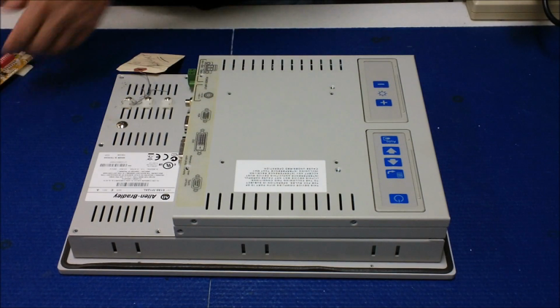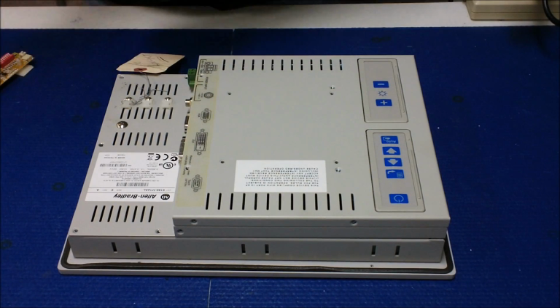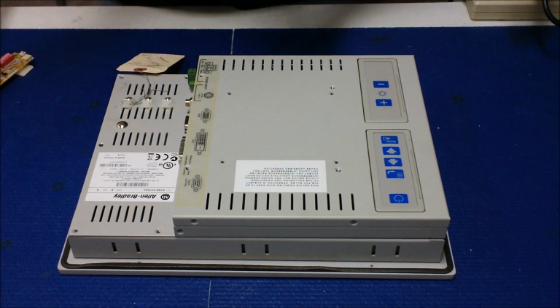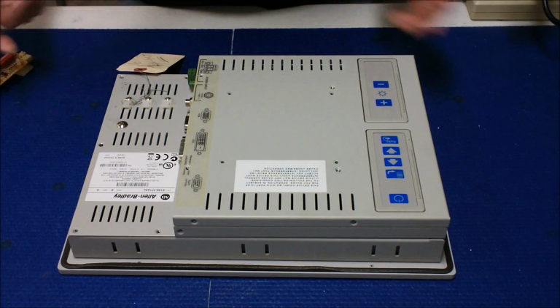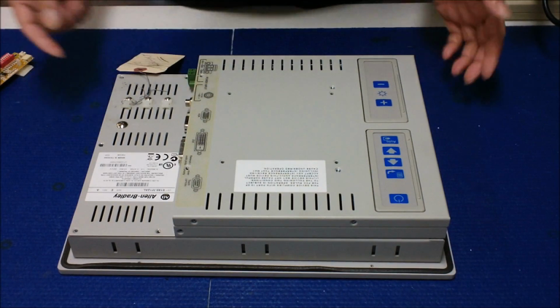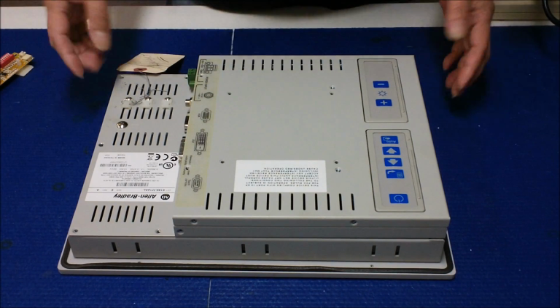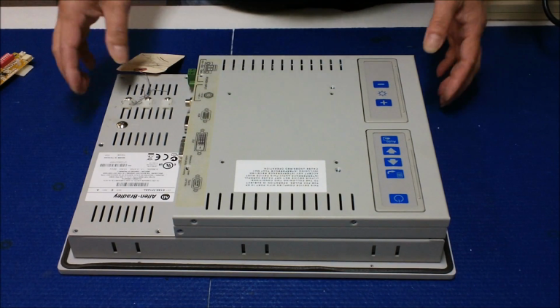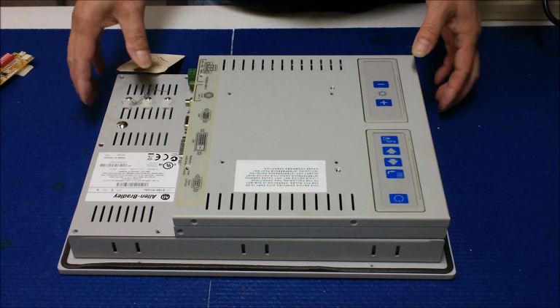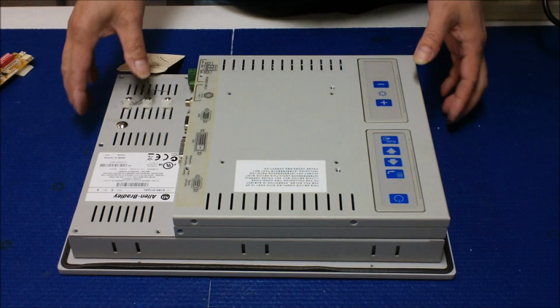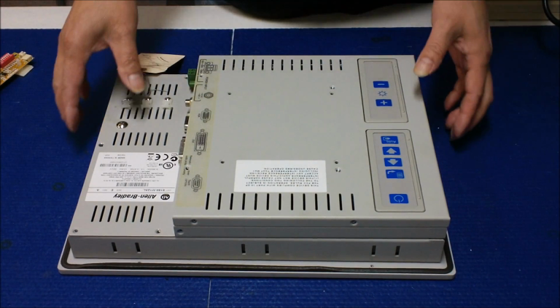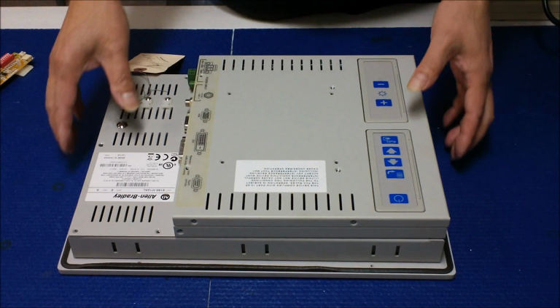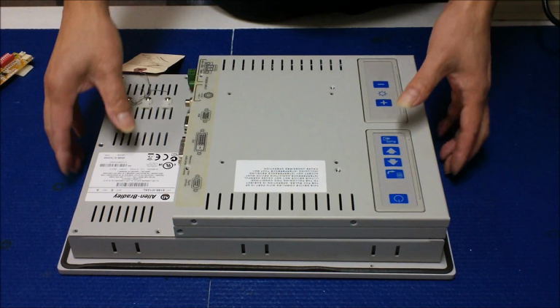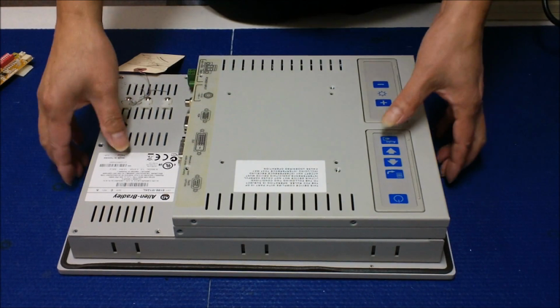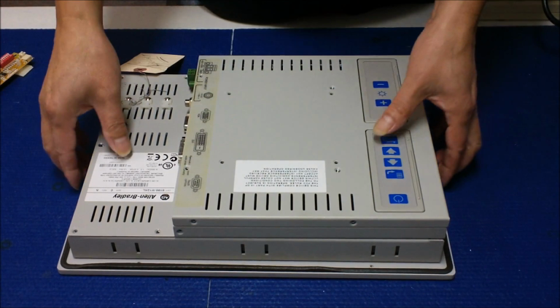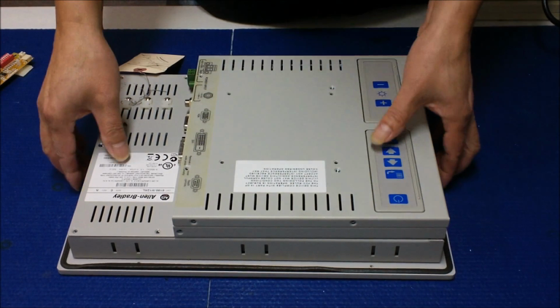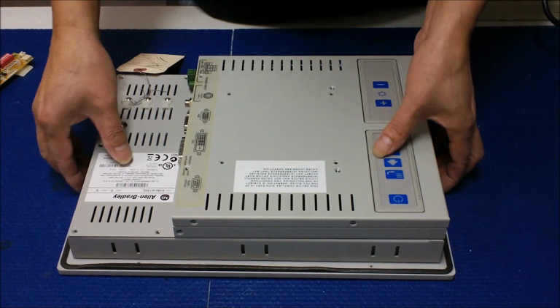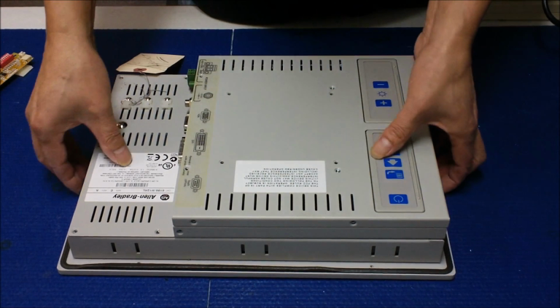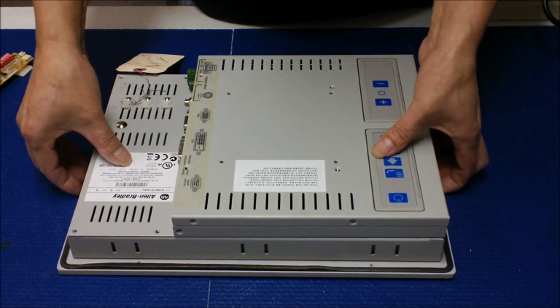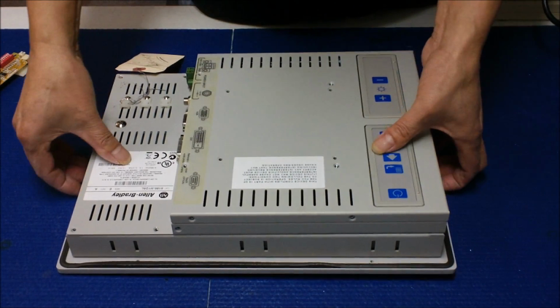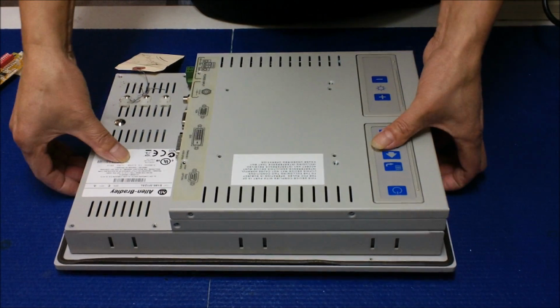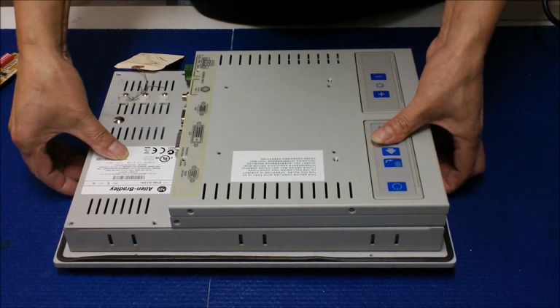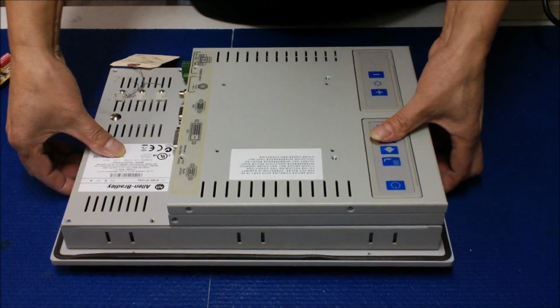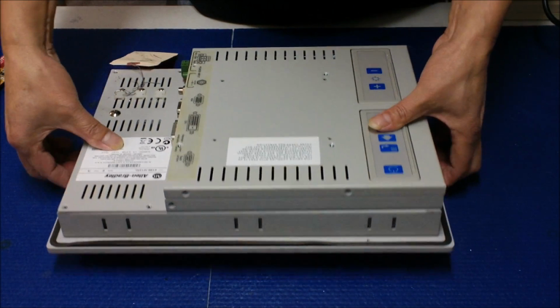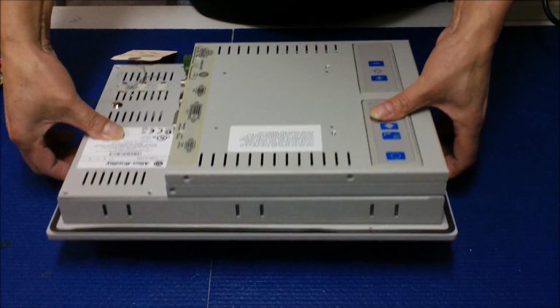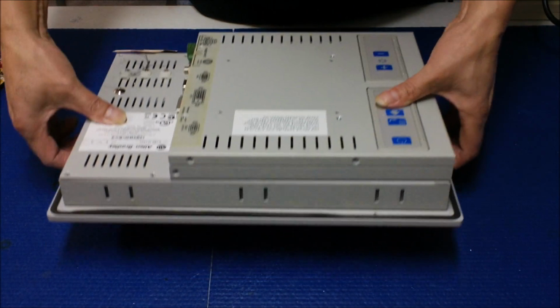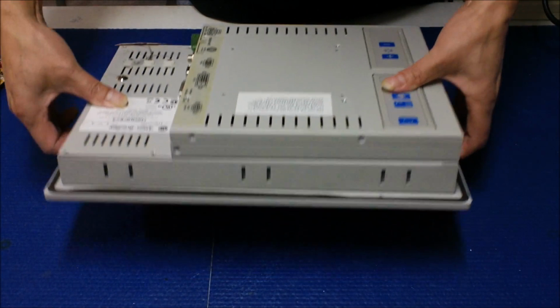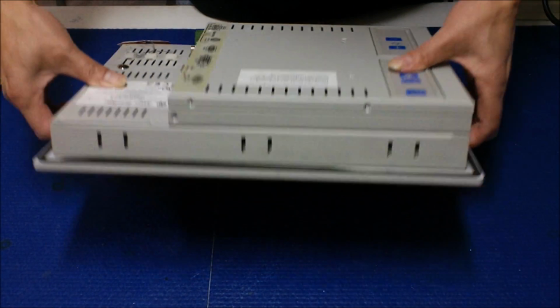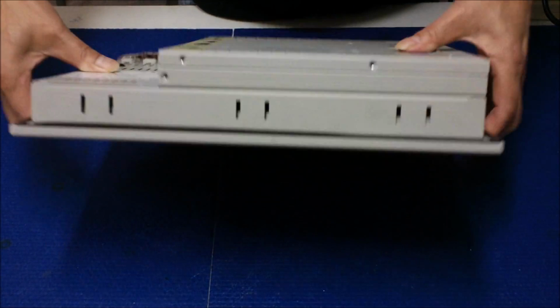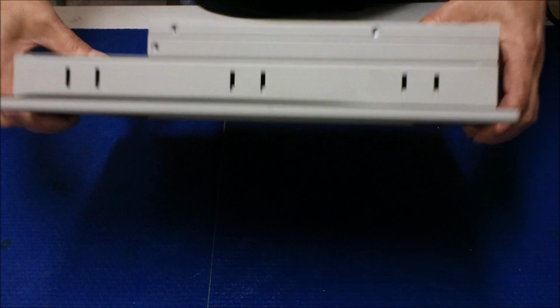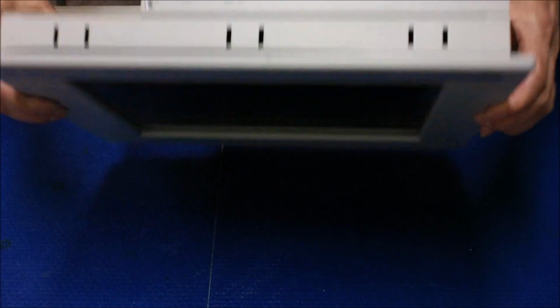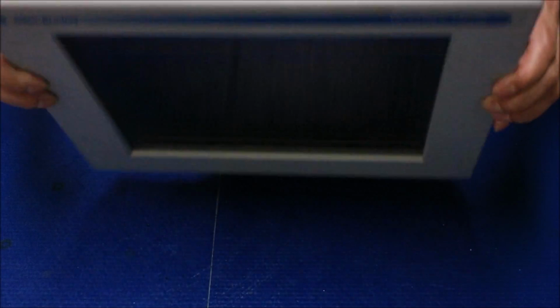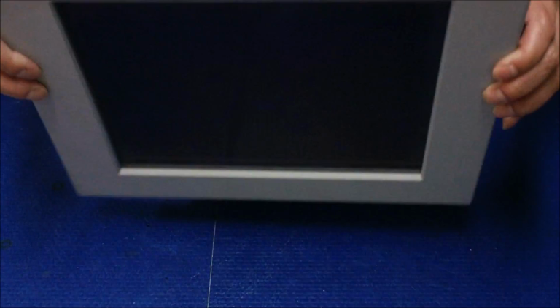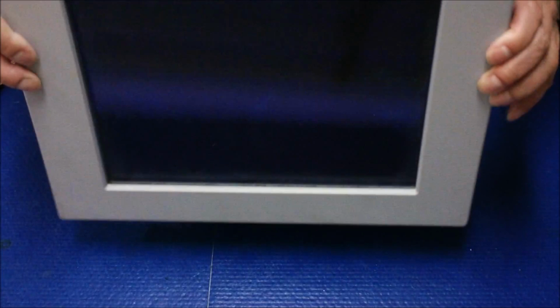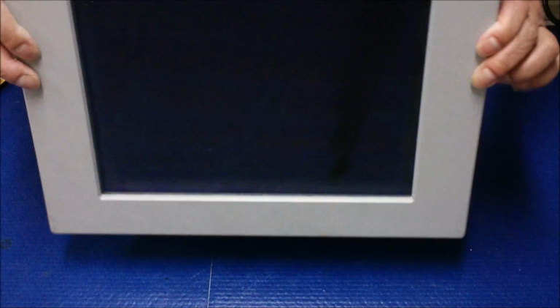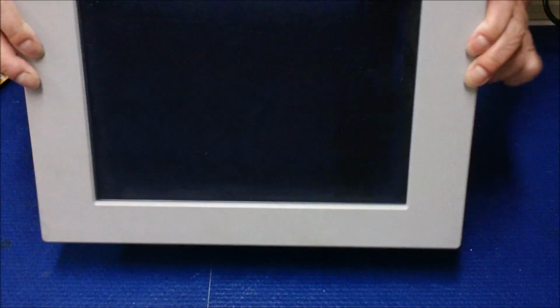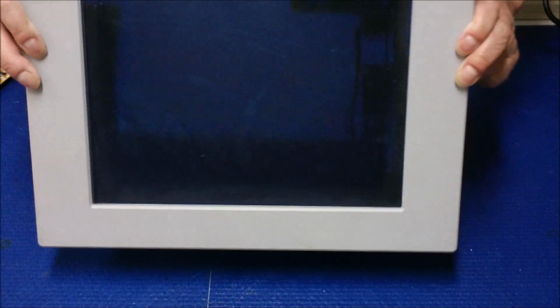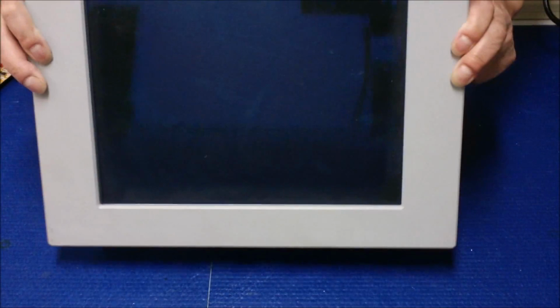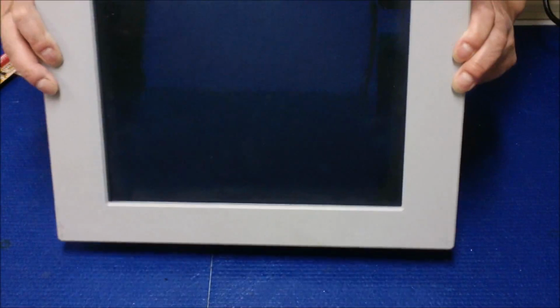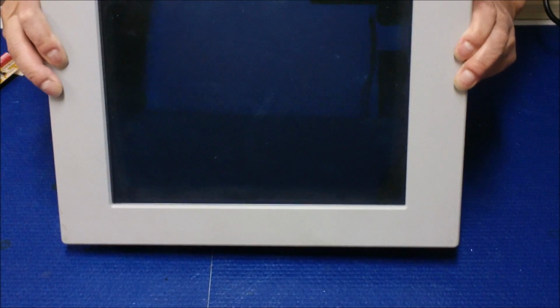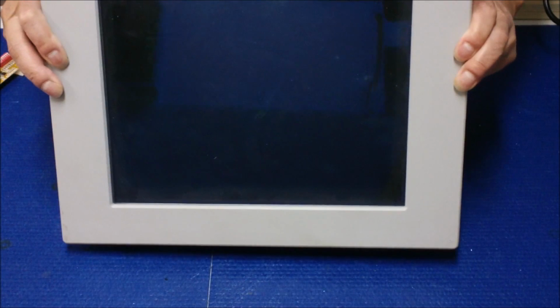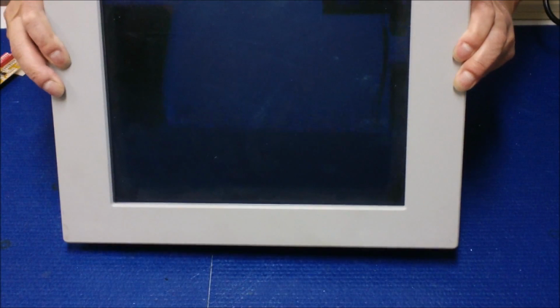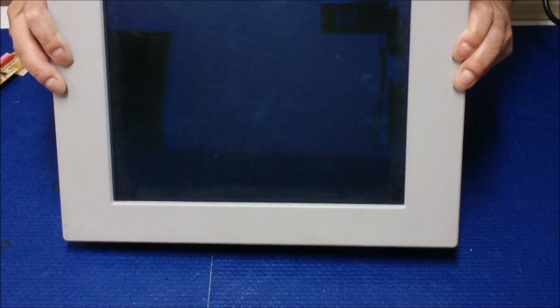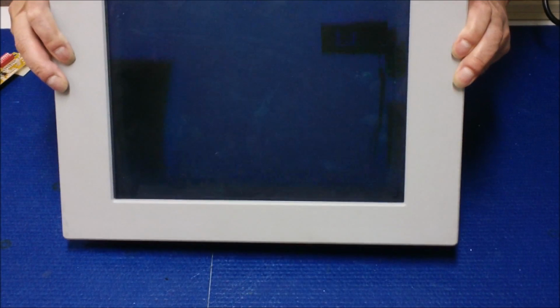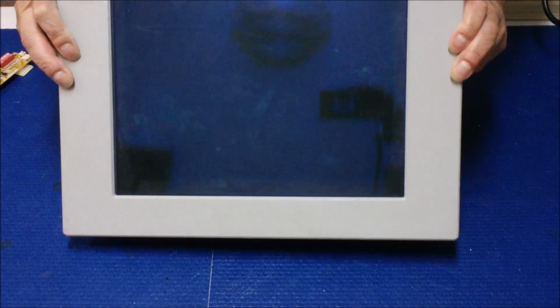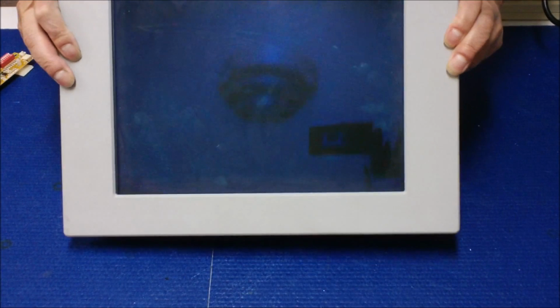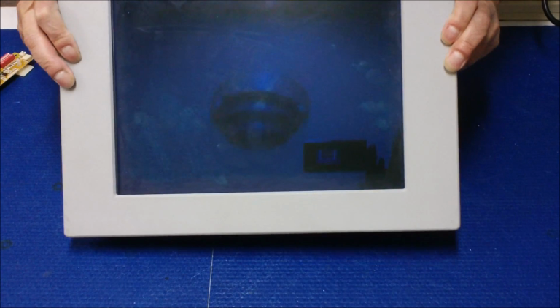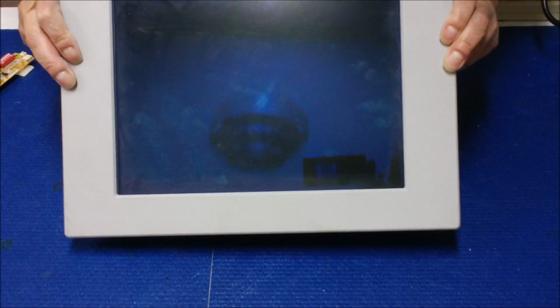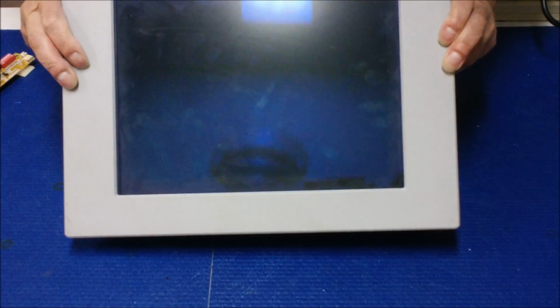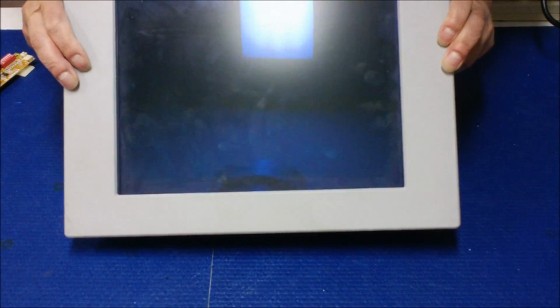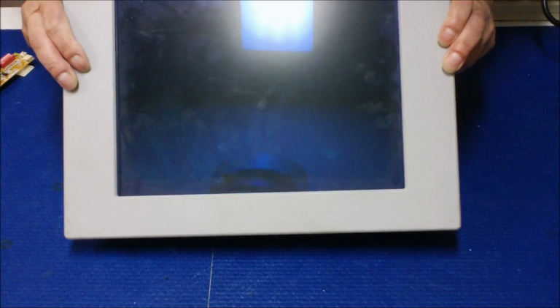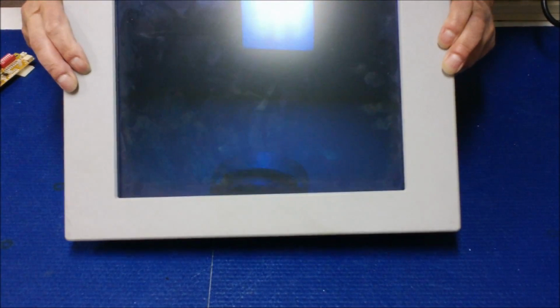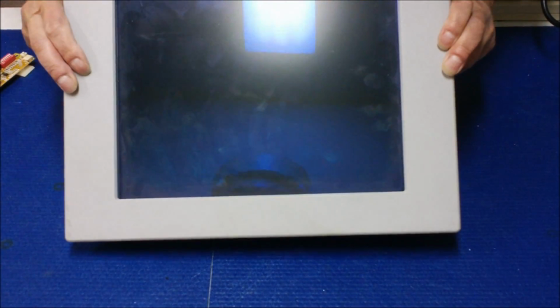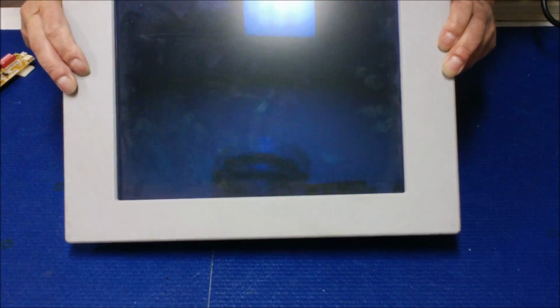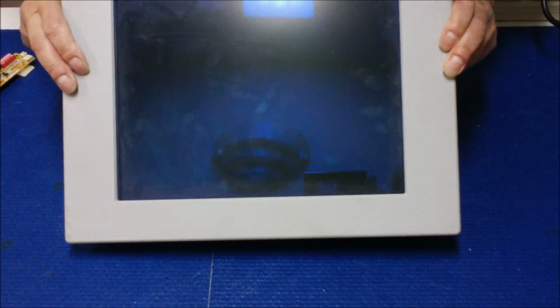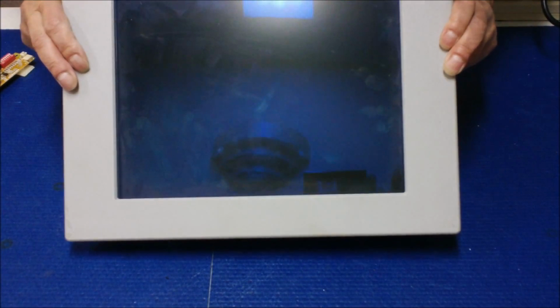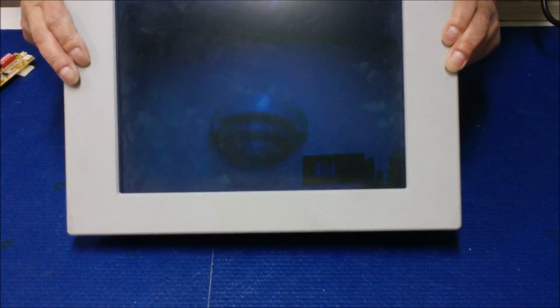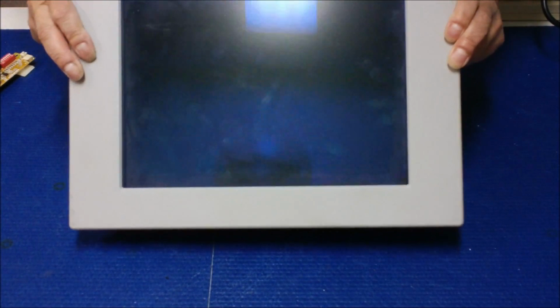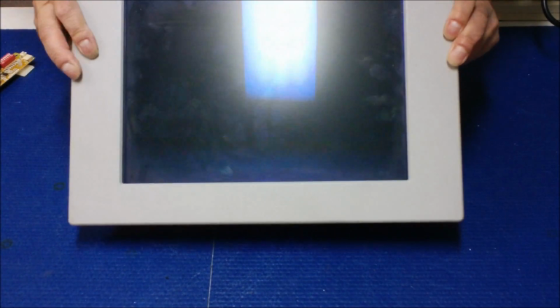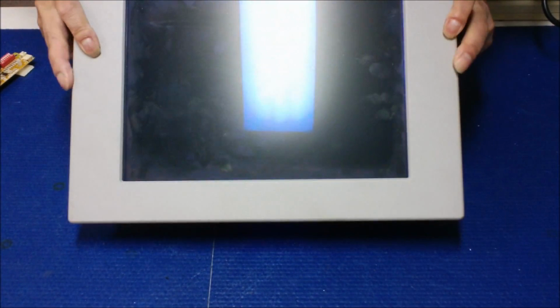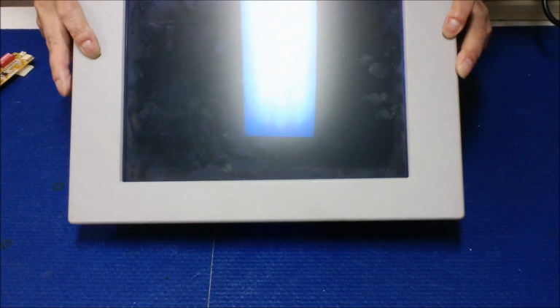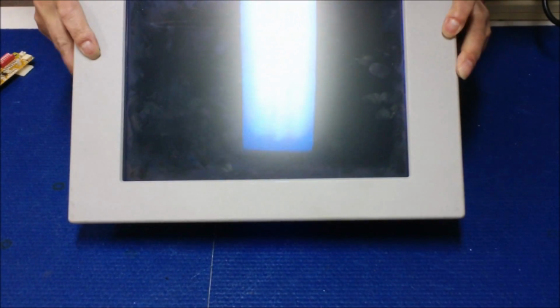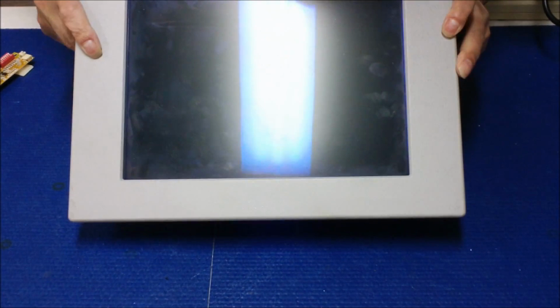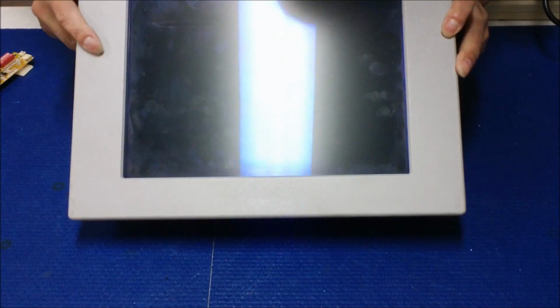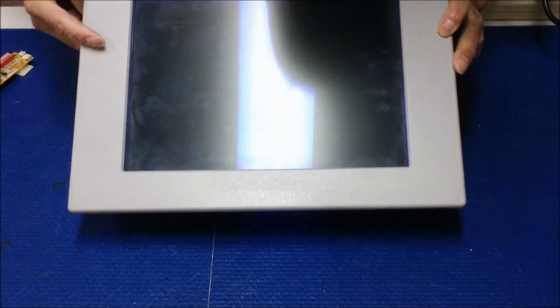Due to the length of the video, we're gonna bring it in two parts. The first part I'm gonna tell you how to disassemble the screen.